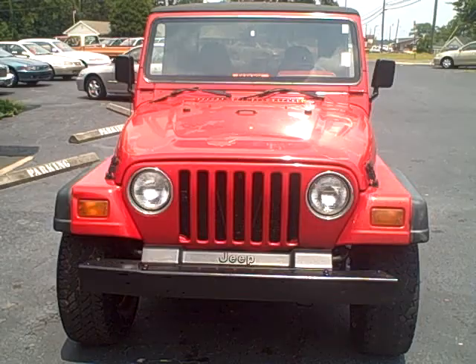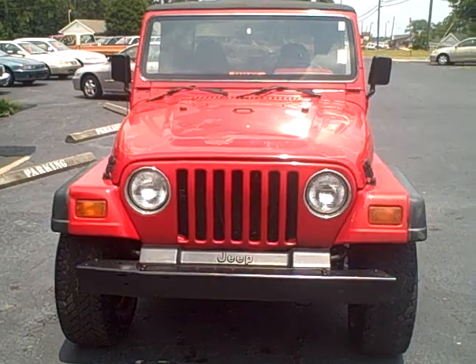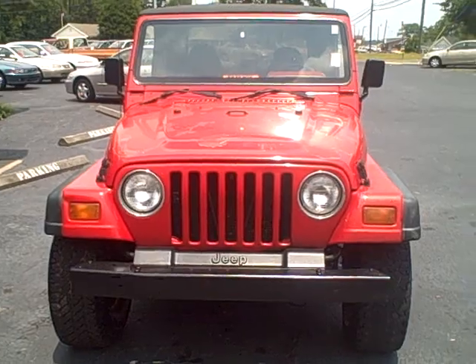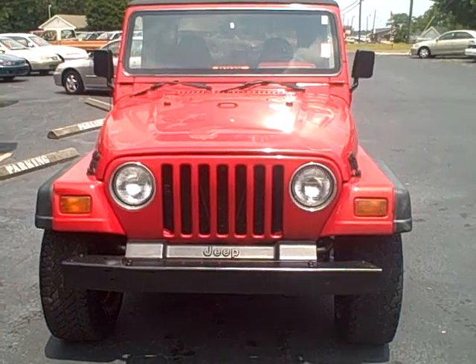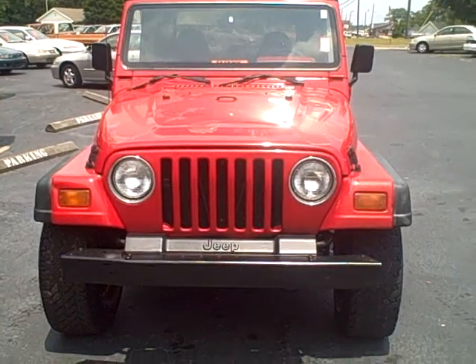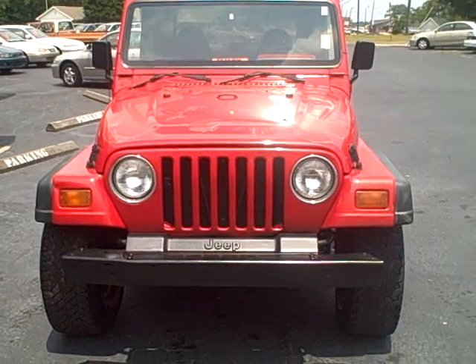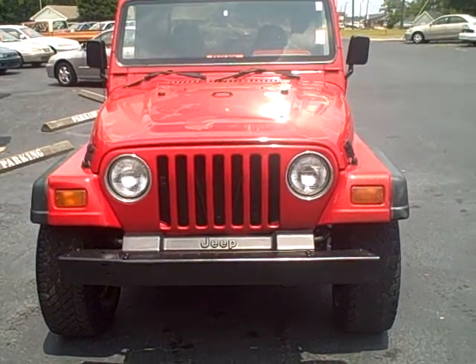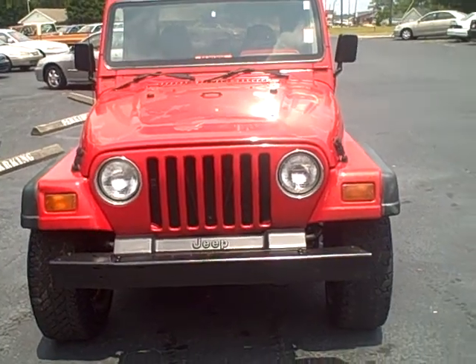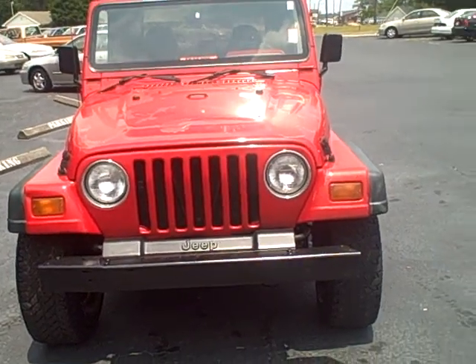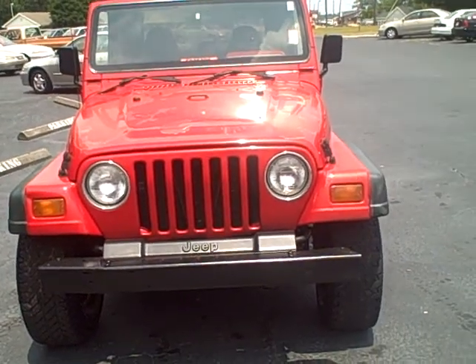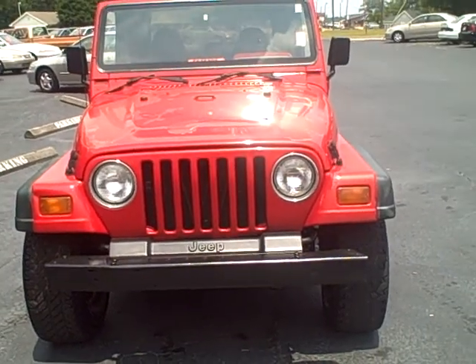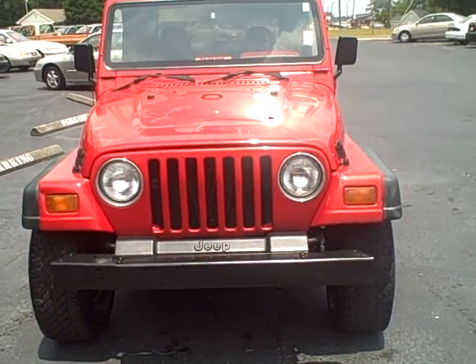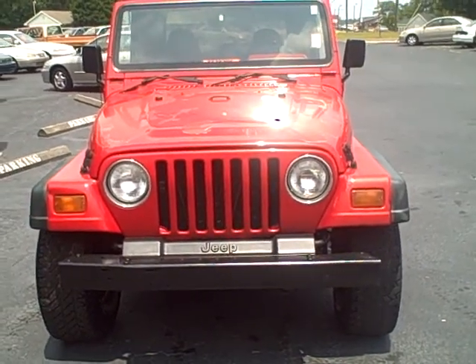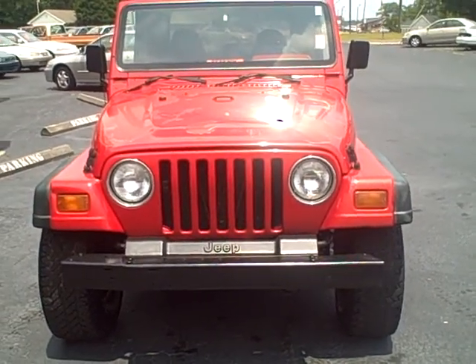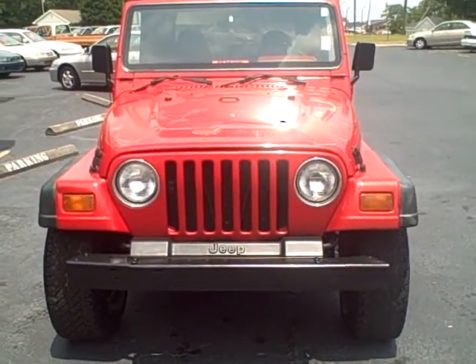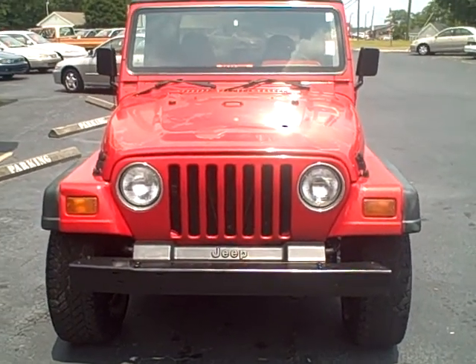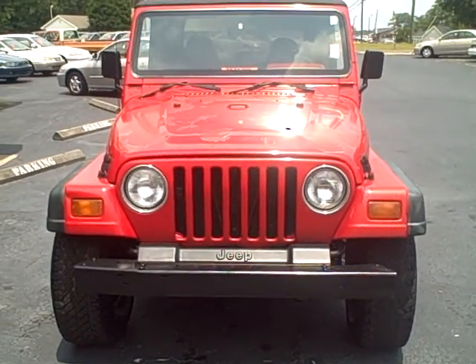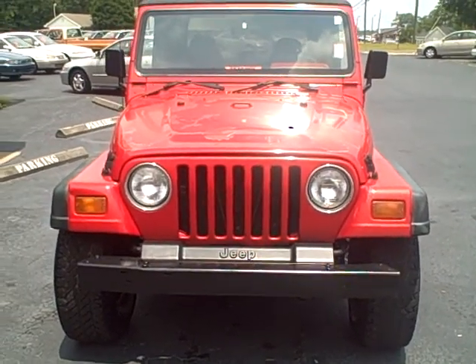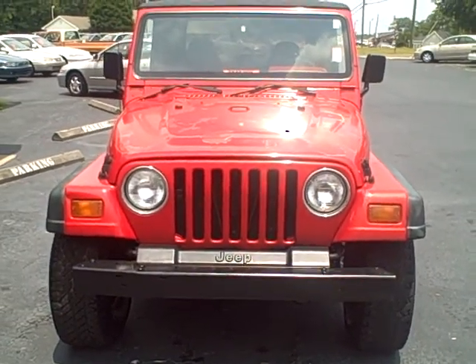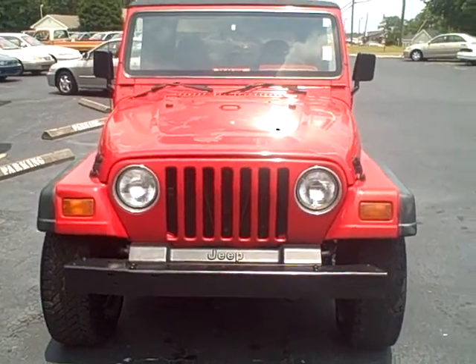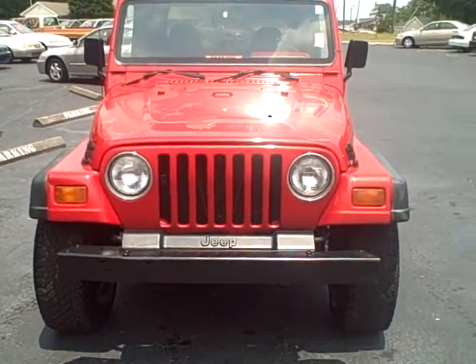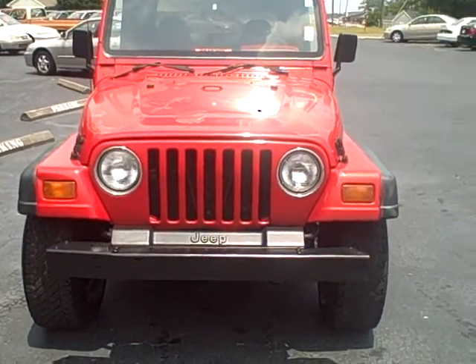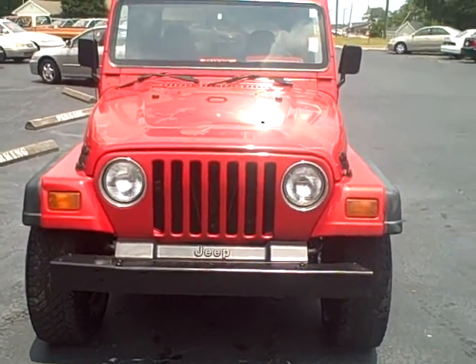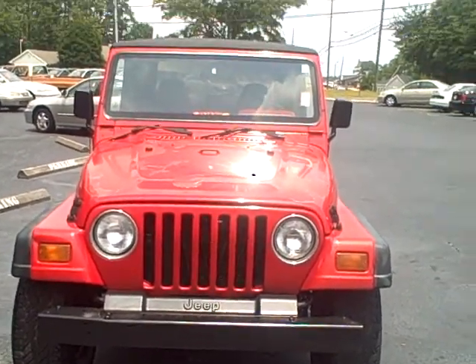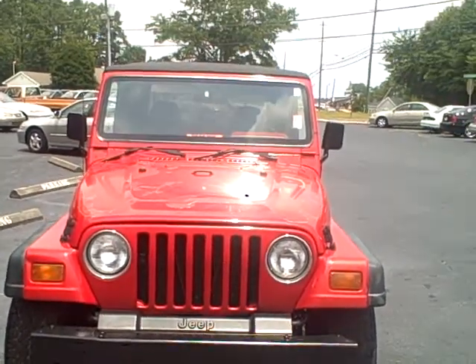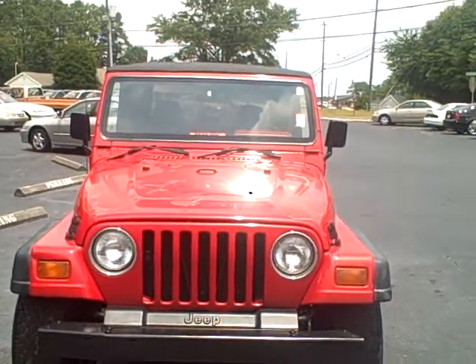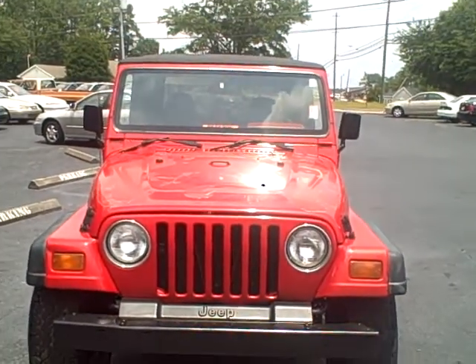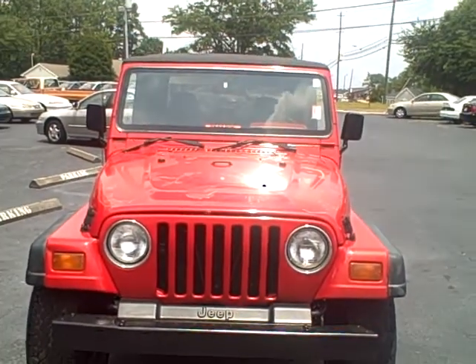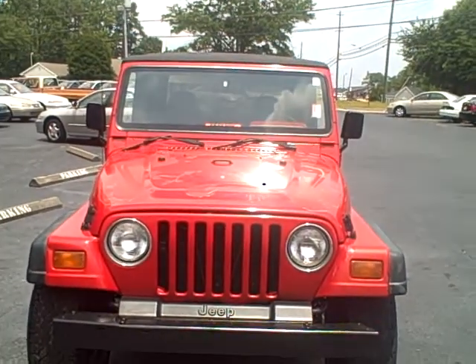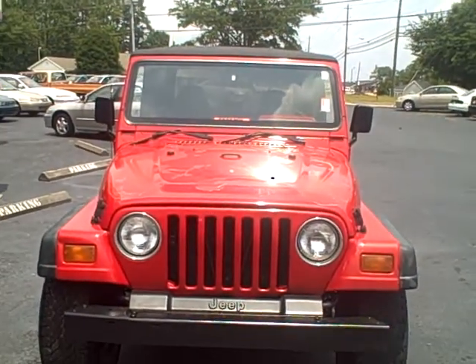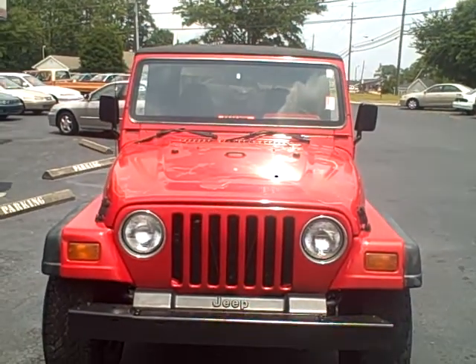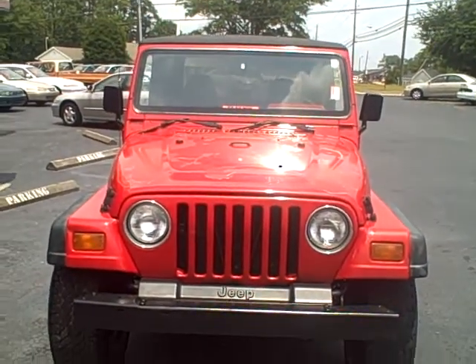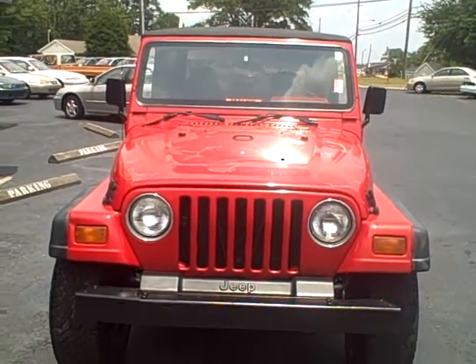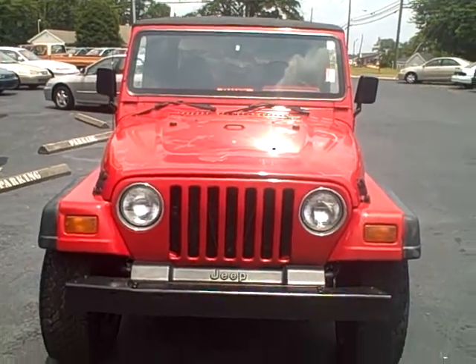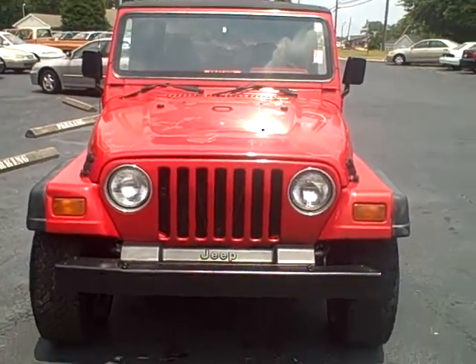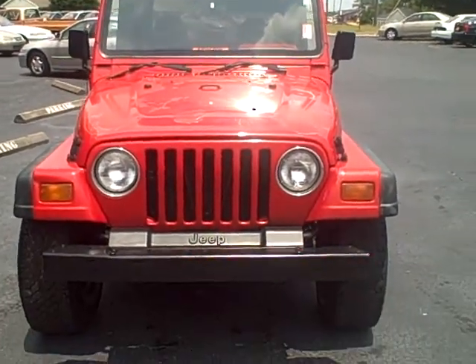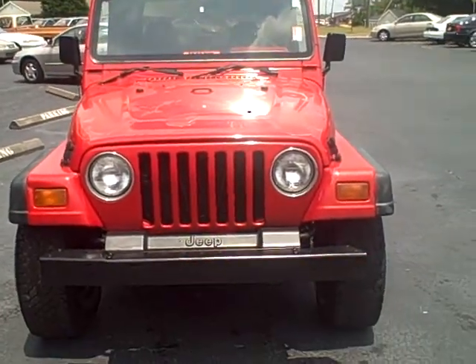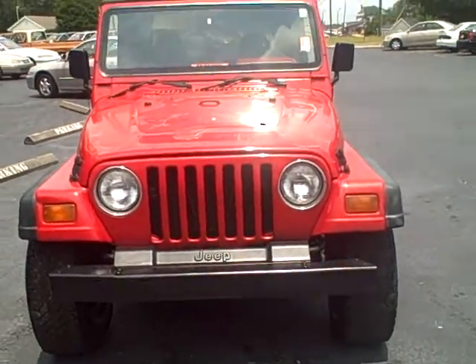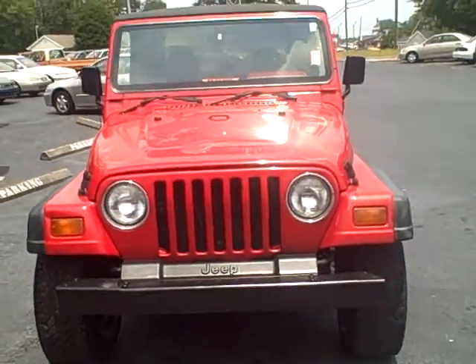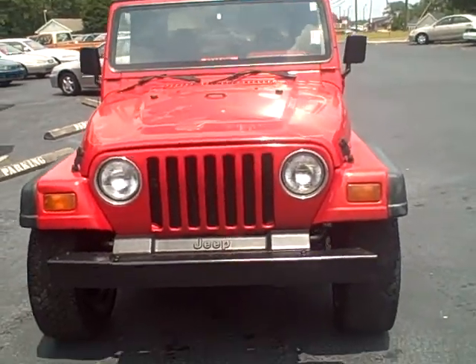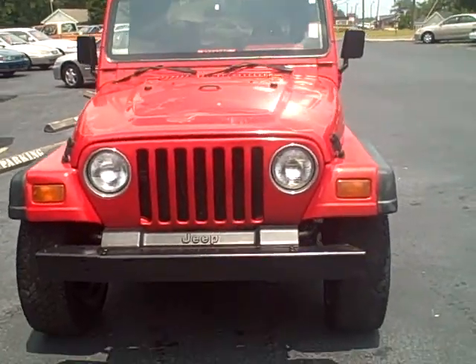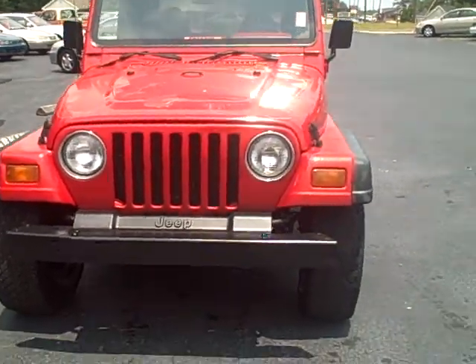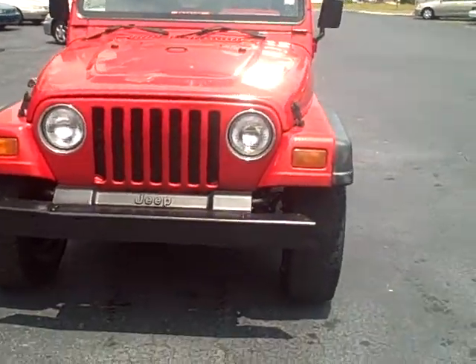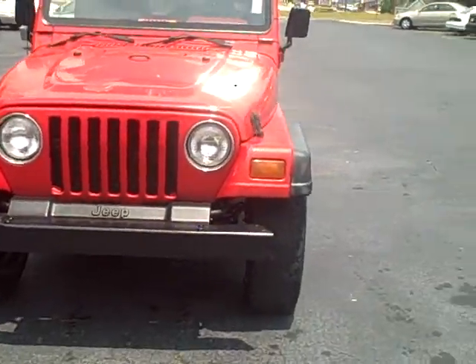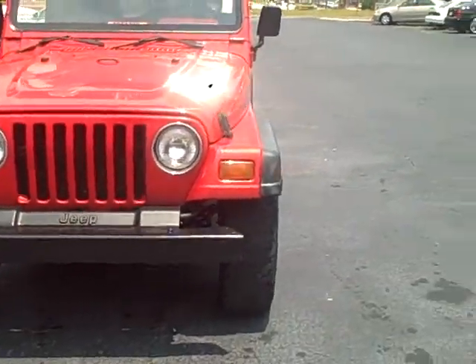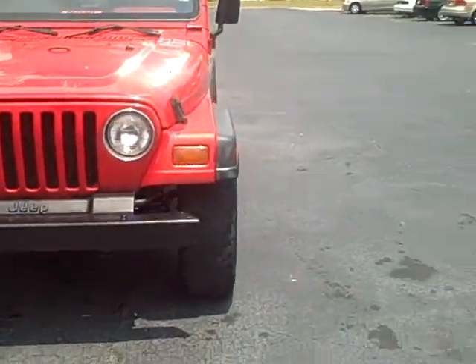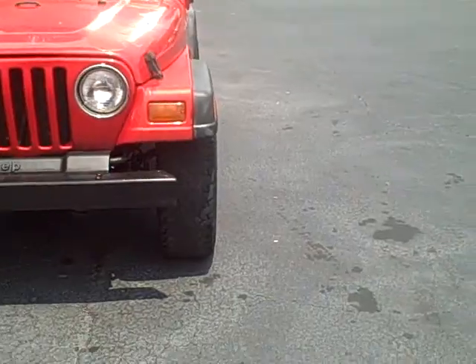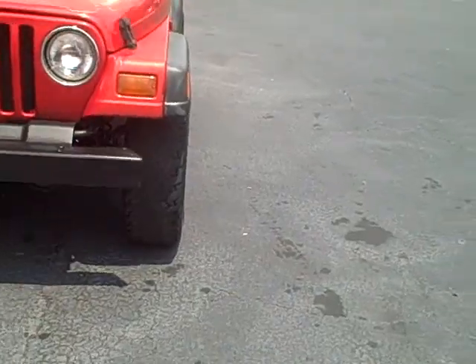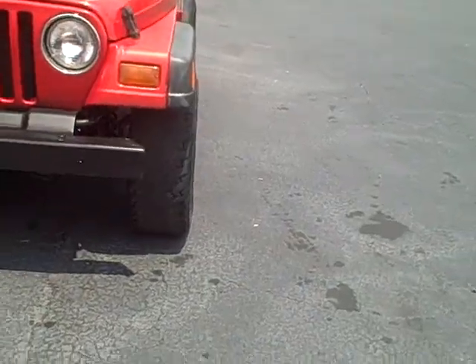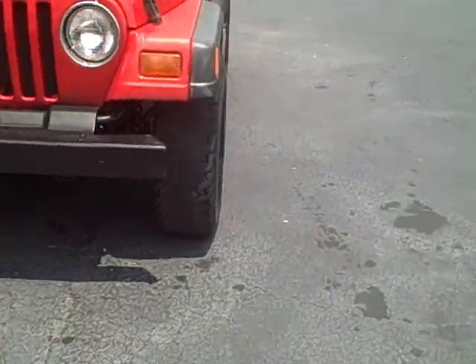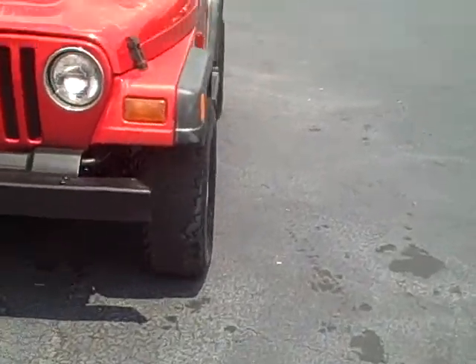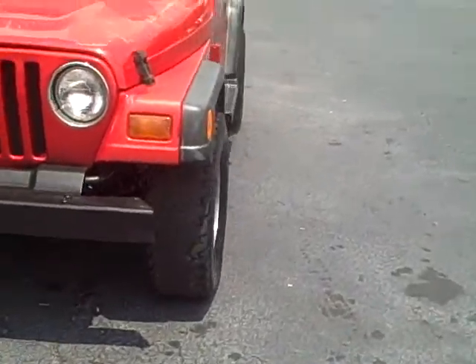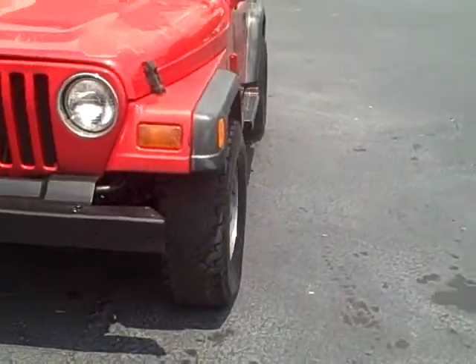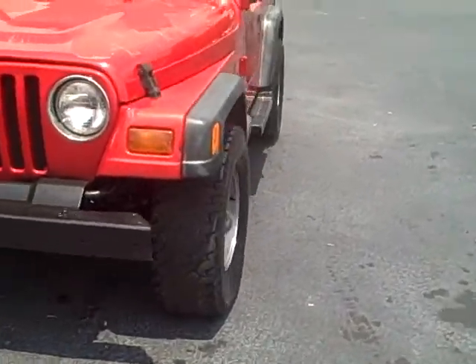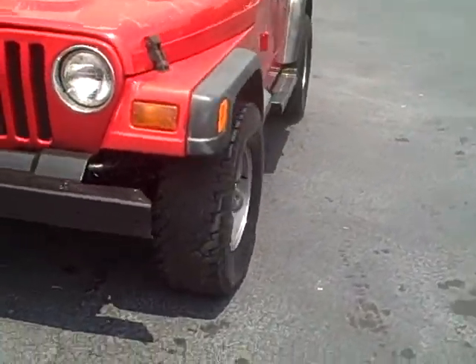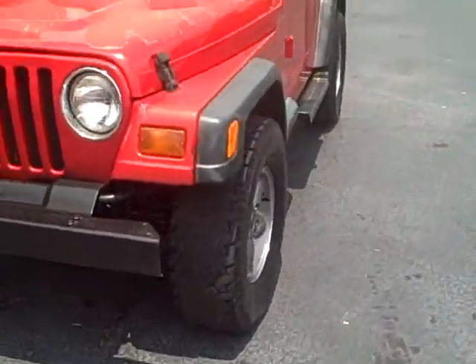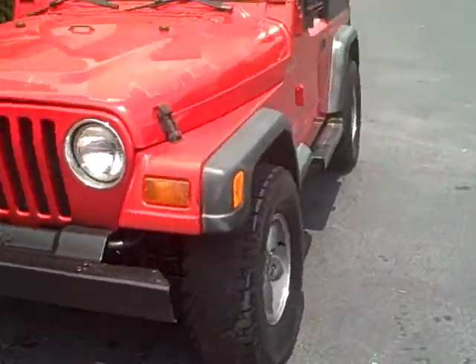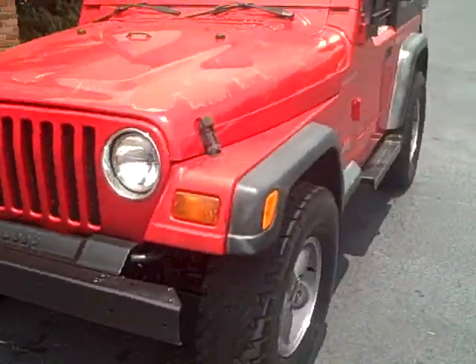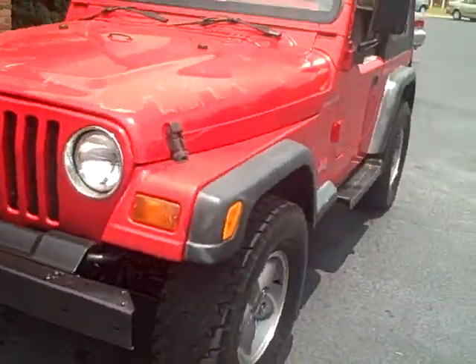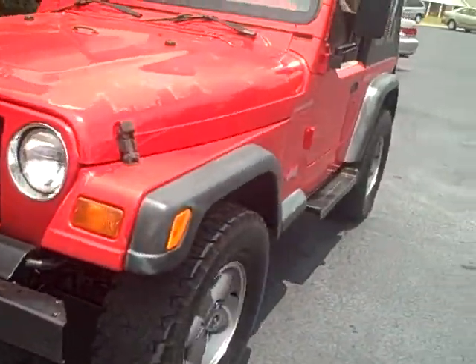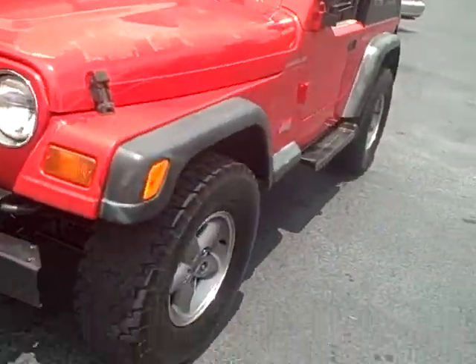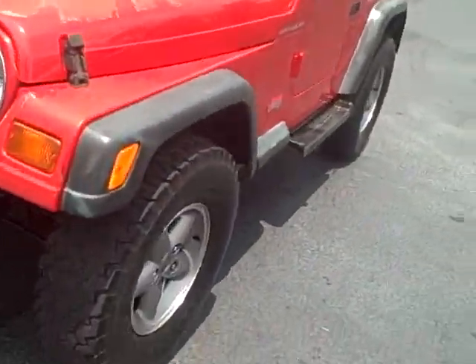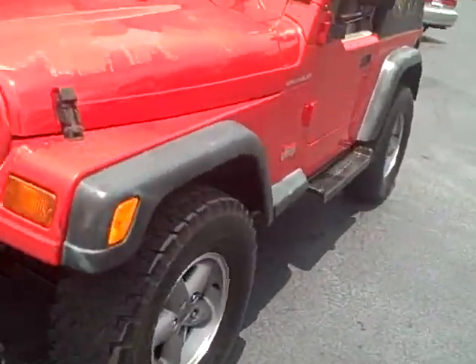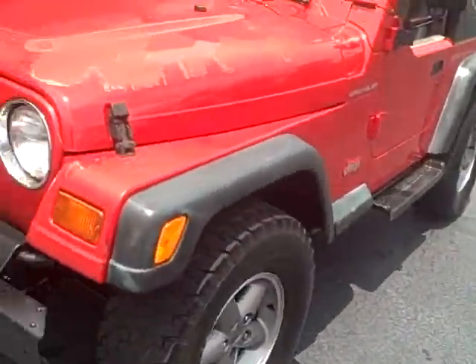Hi, this is Kevin Franklin over at LaGrange Toyota. I want to show you this 1997 Jeep Wrangler that we've got. Let's go around it.